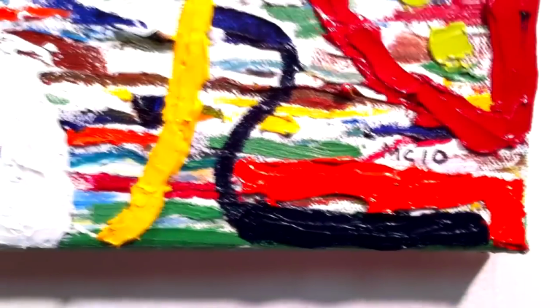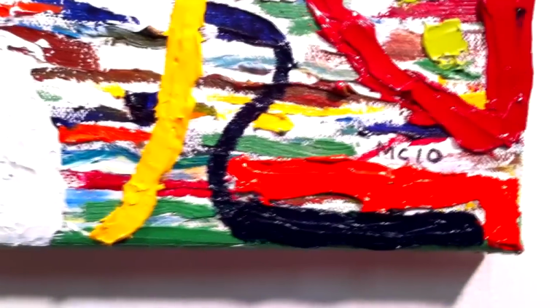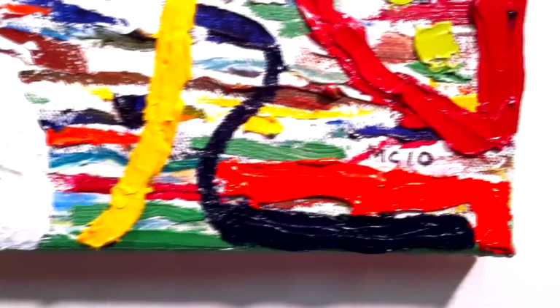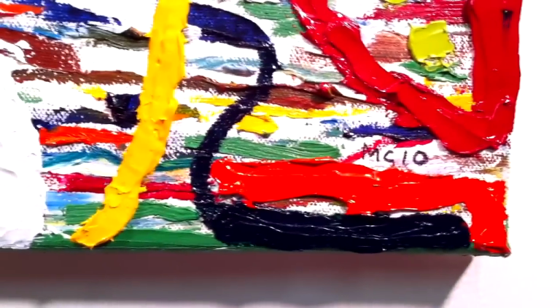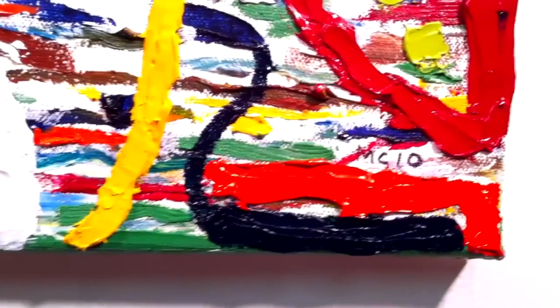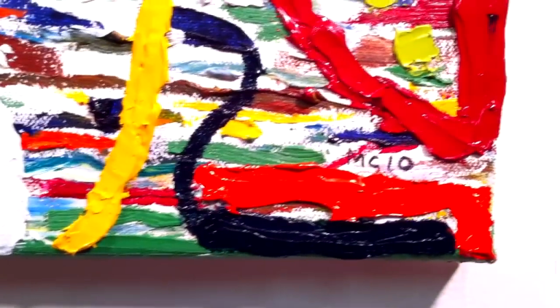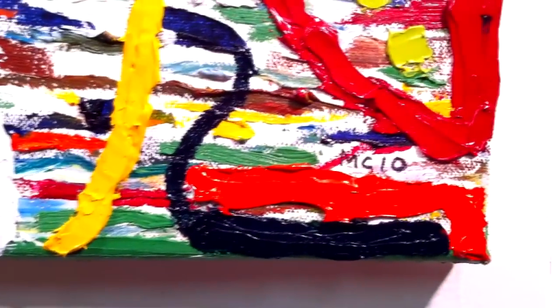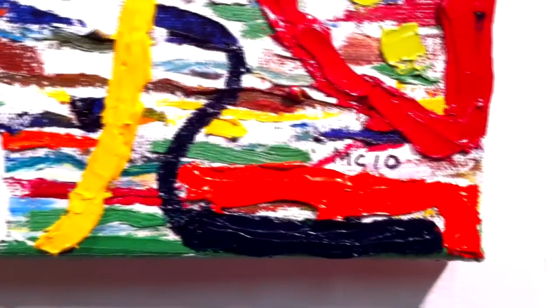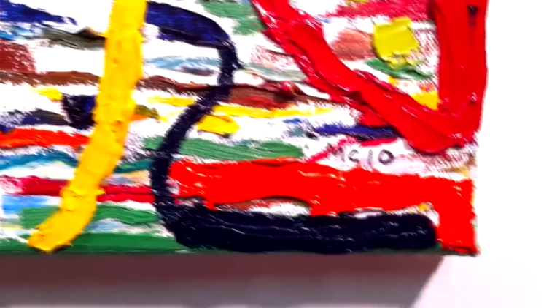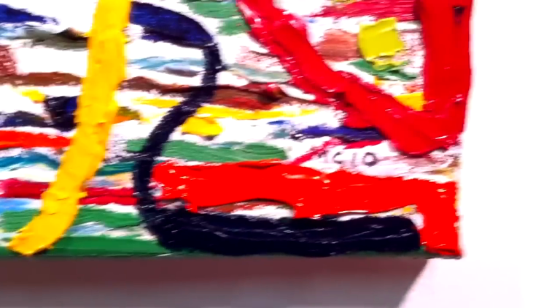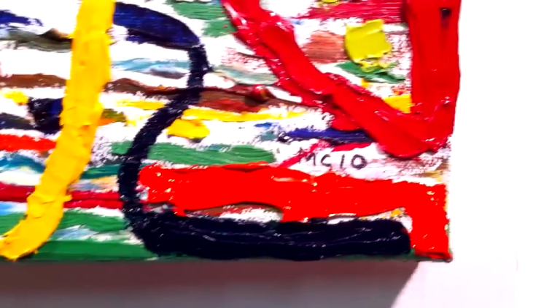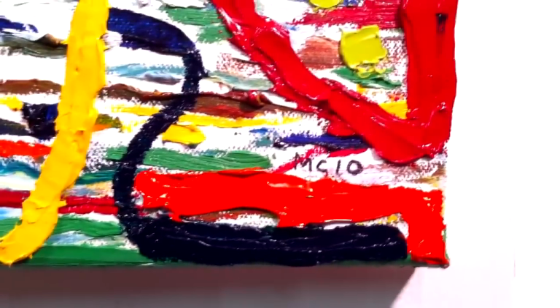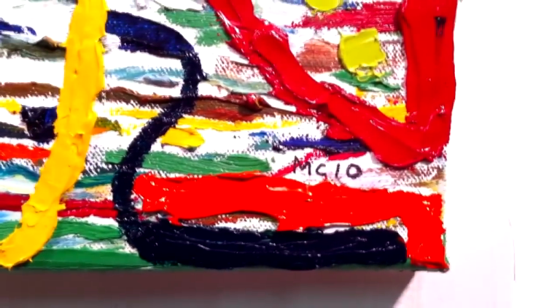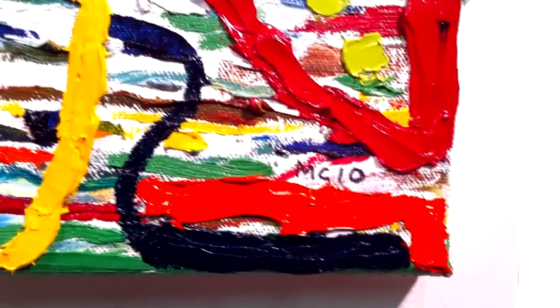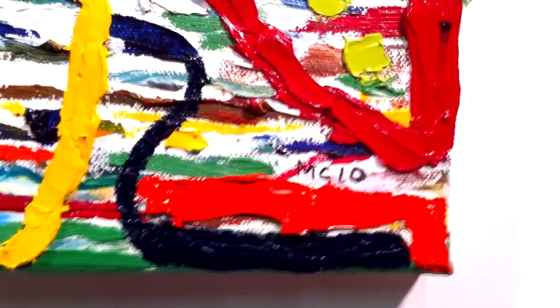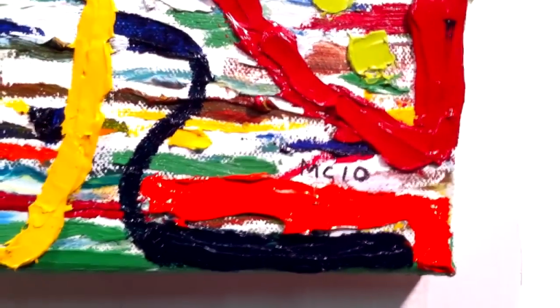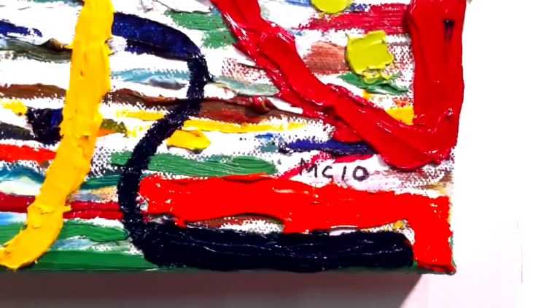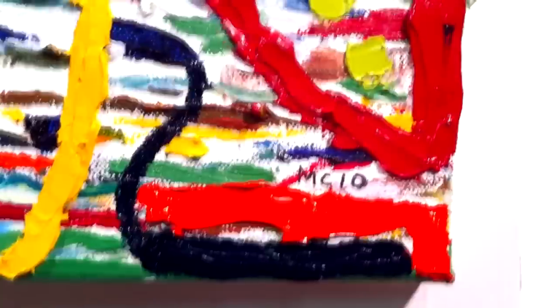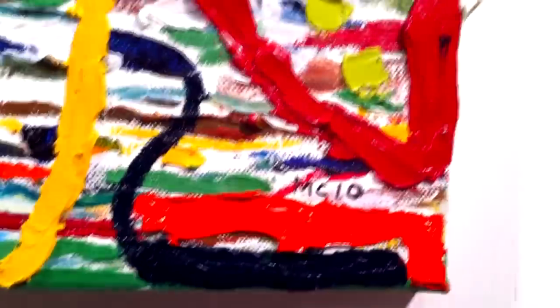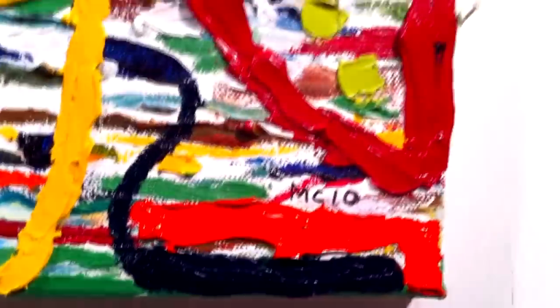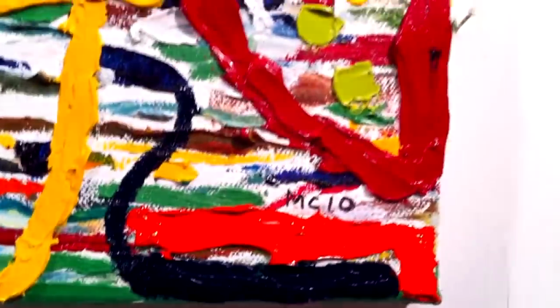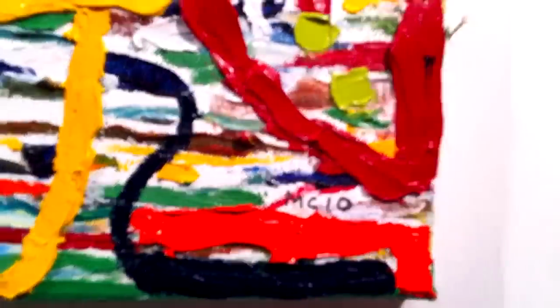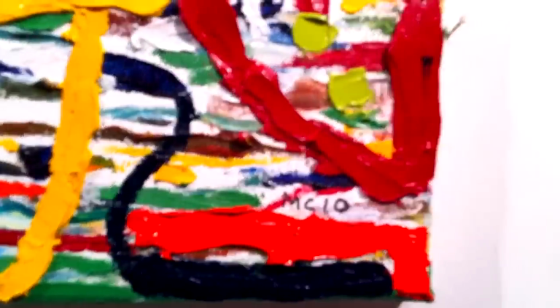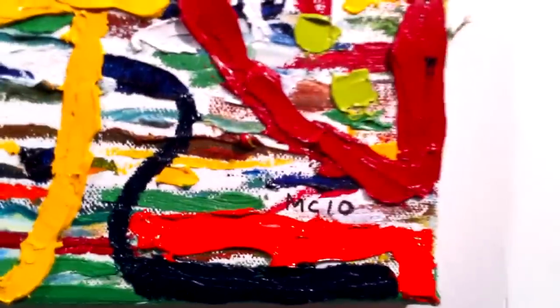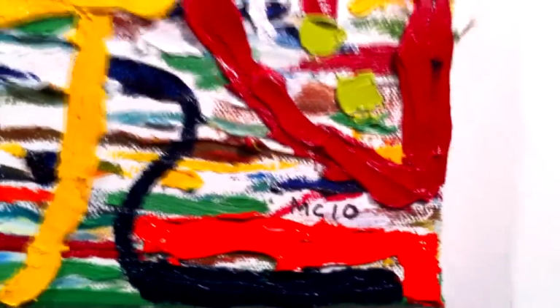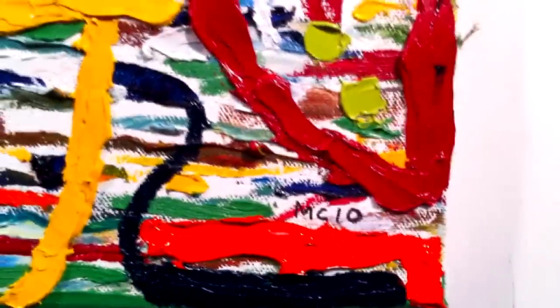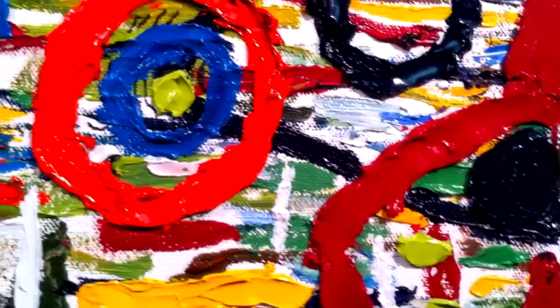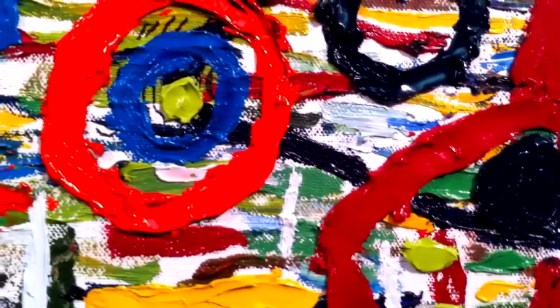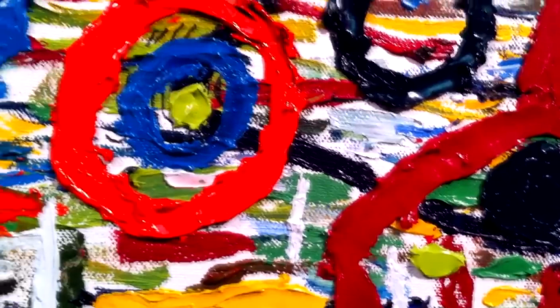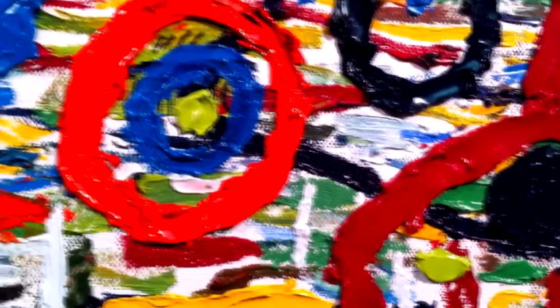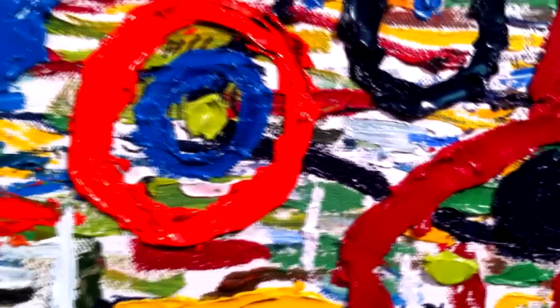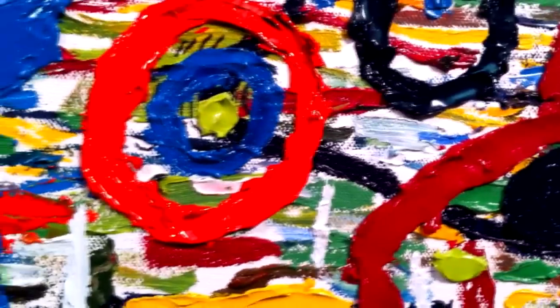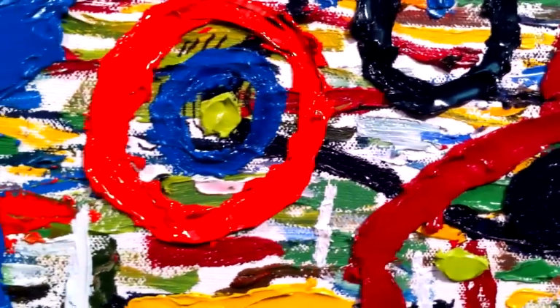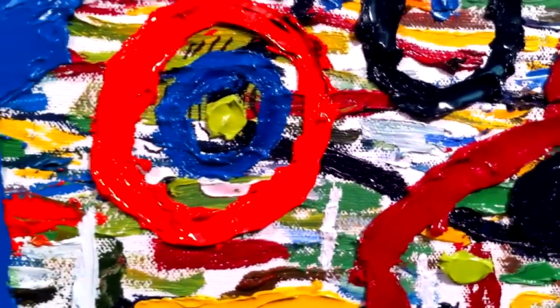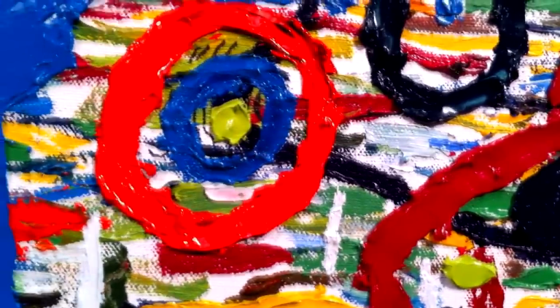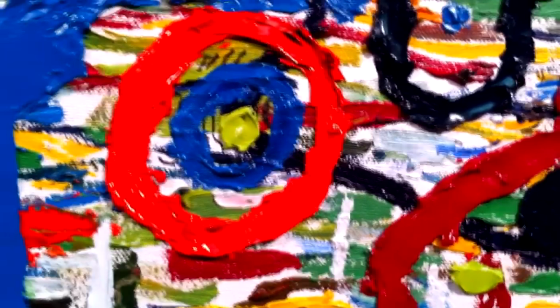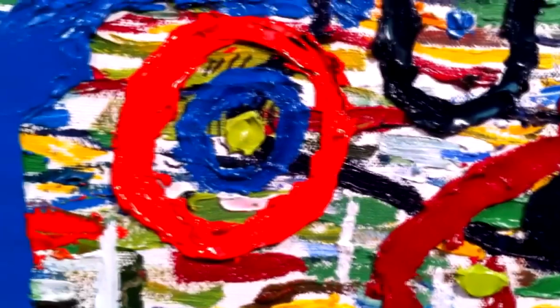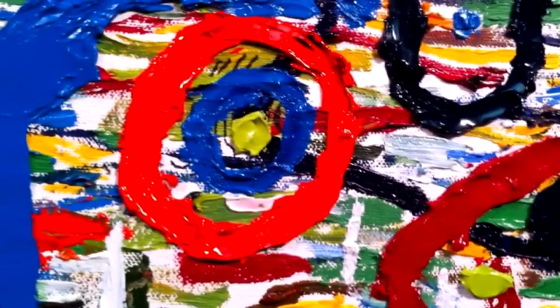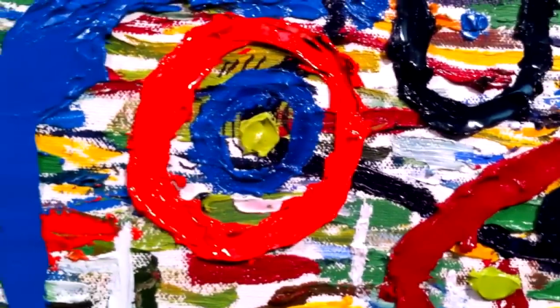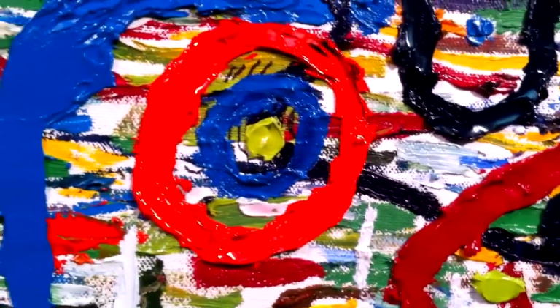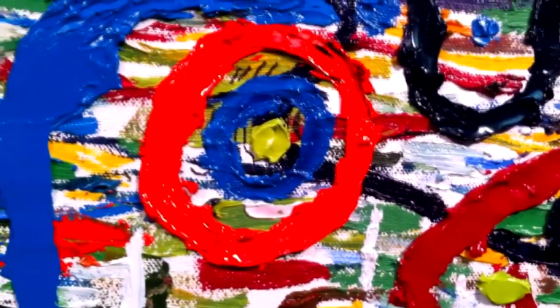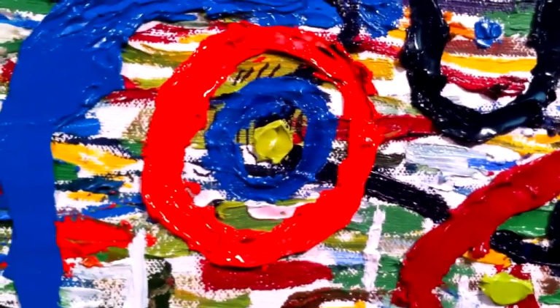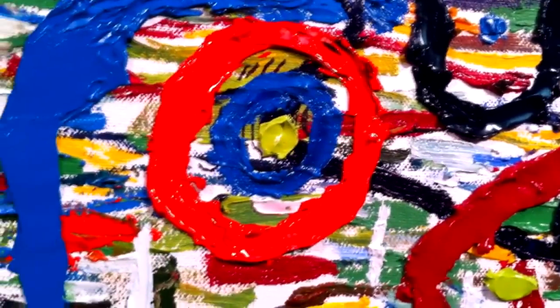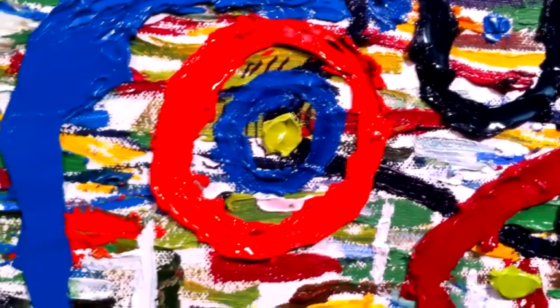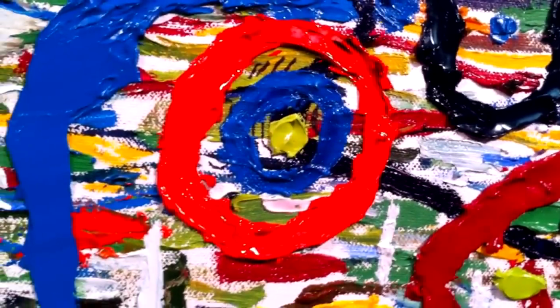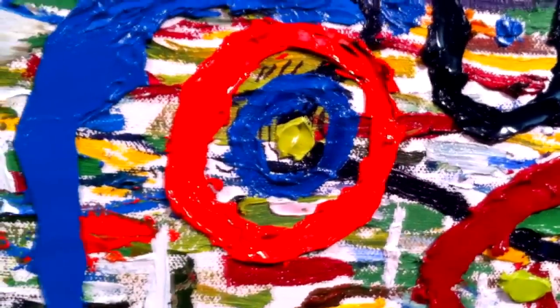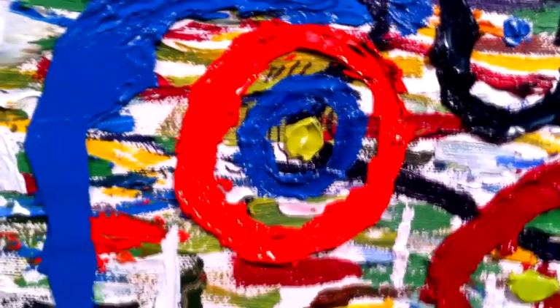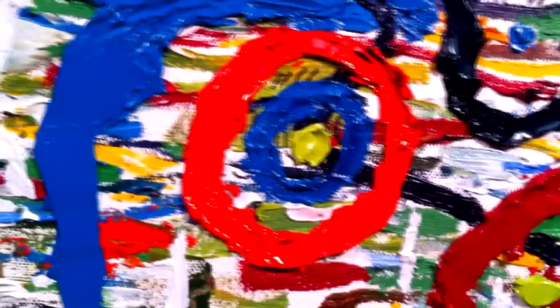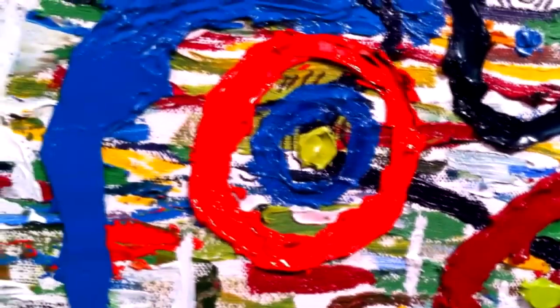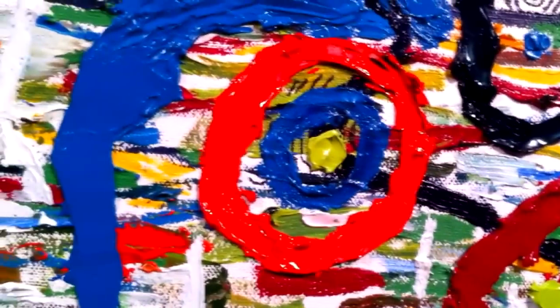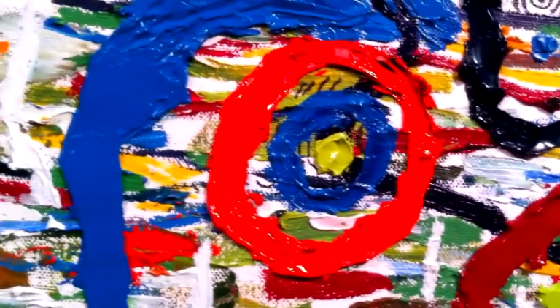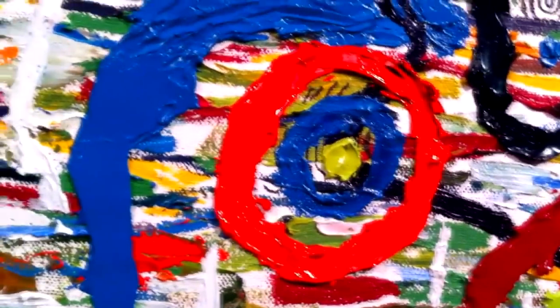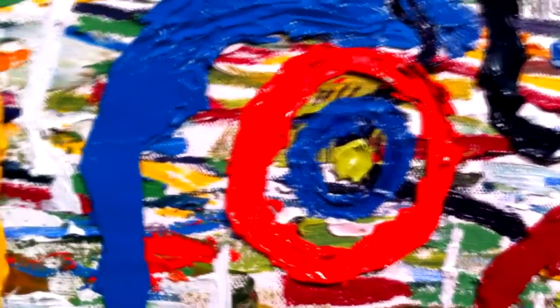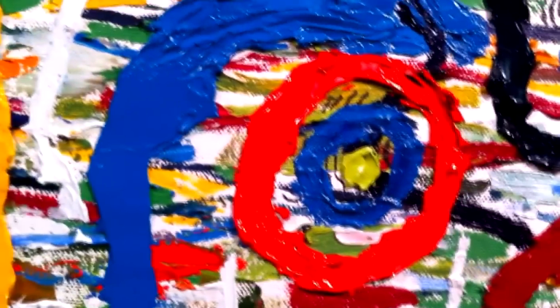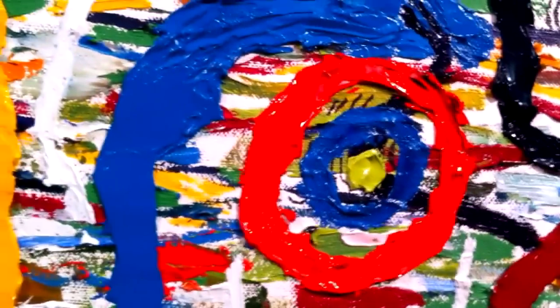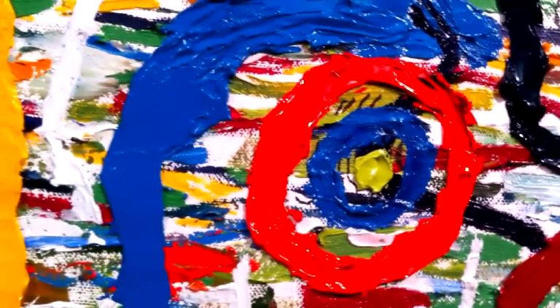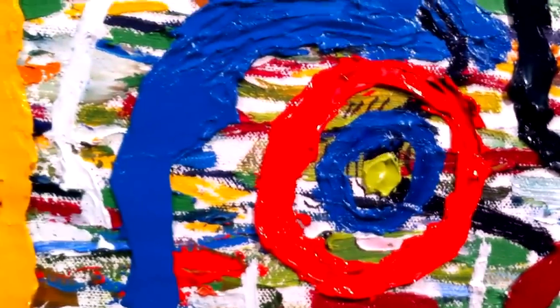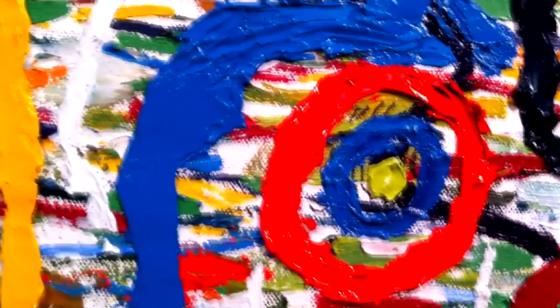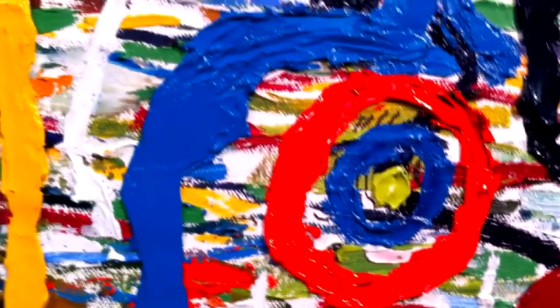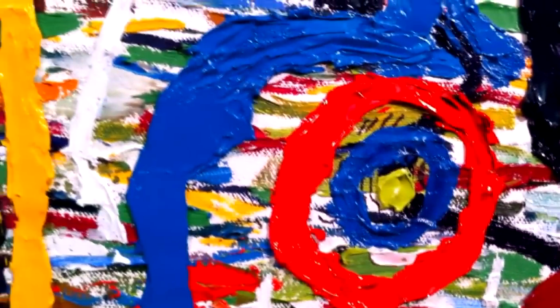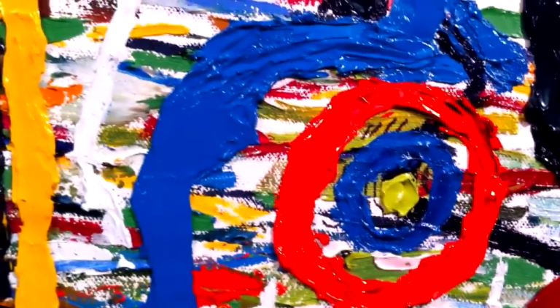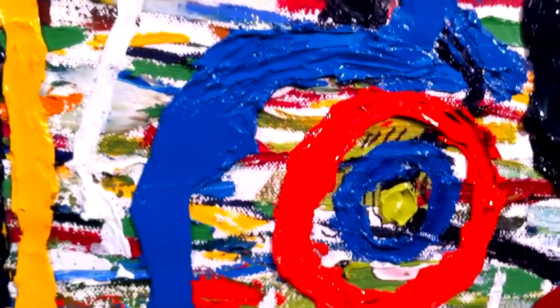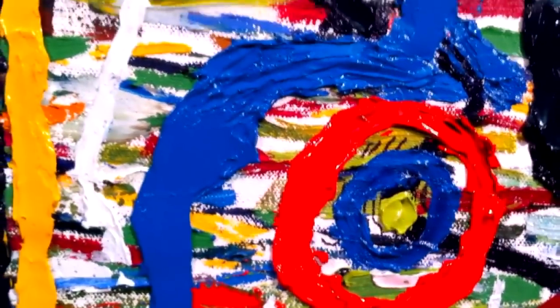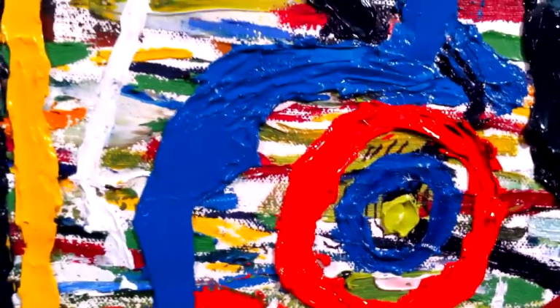There is some detail on this piece. On the thick paint, I use palette knives.